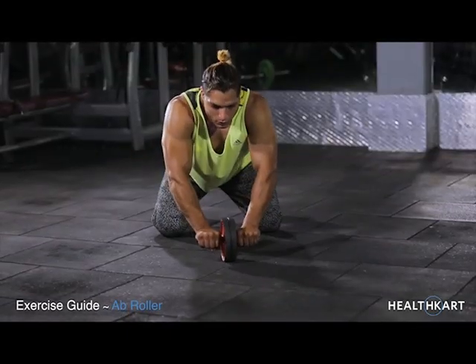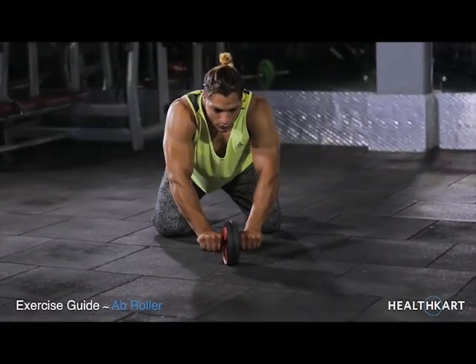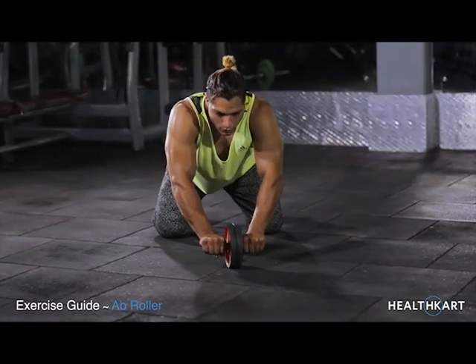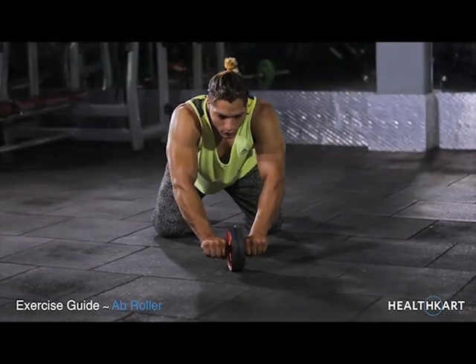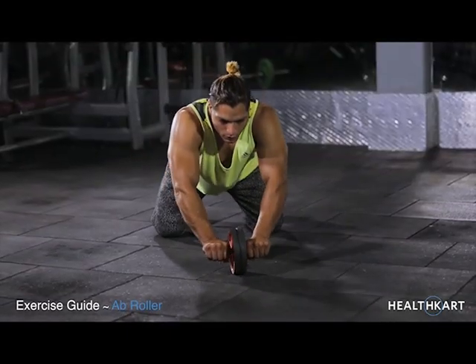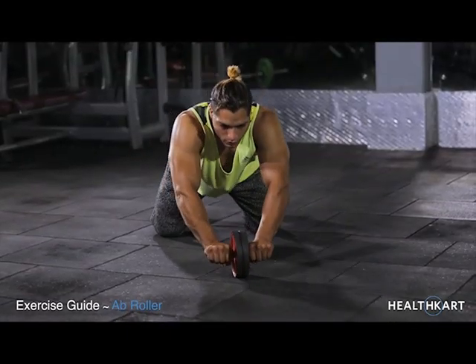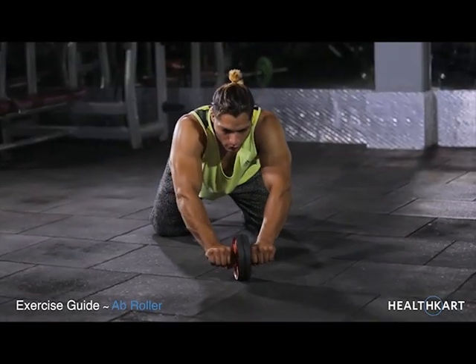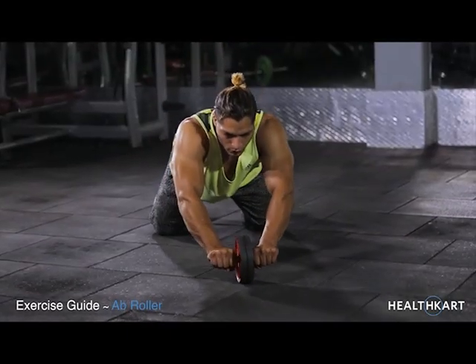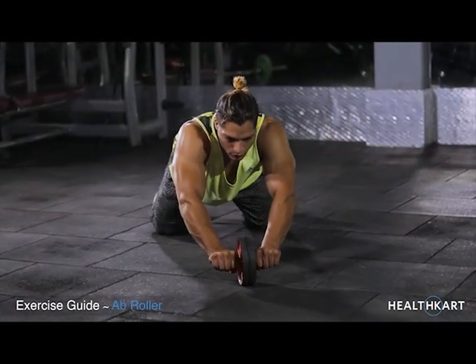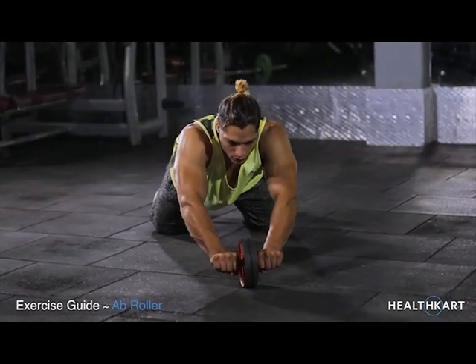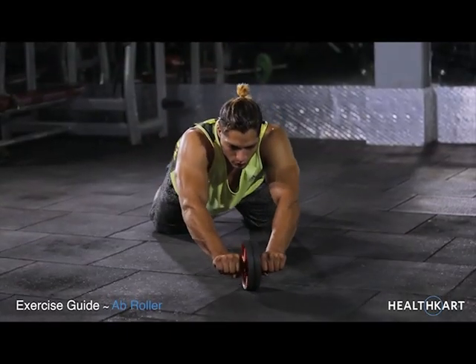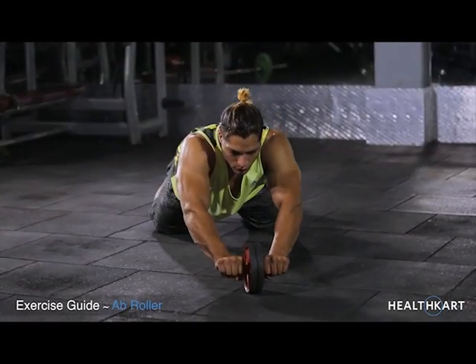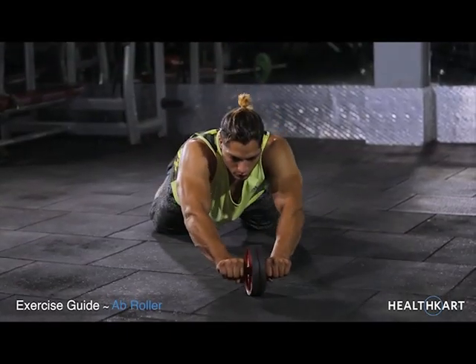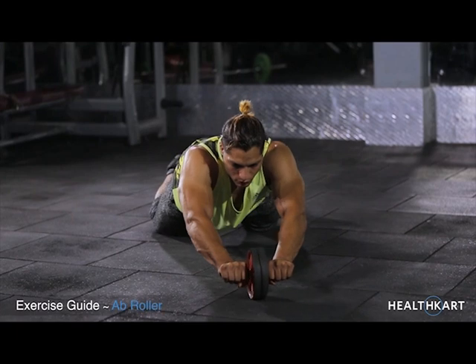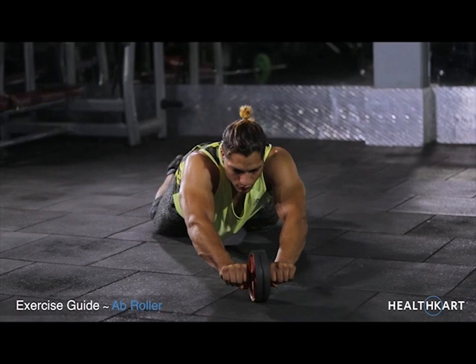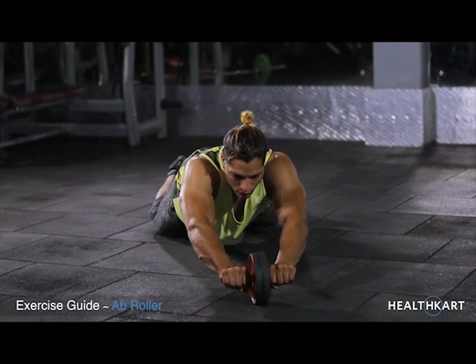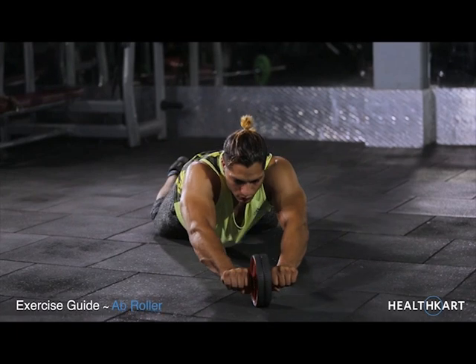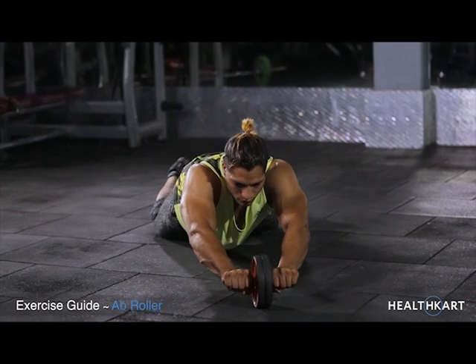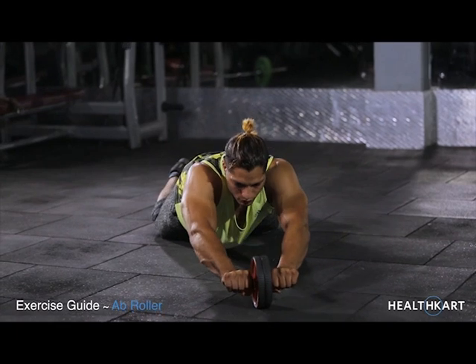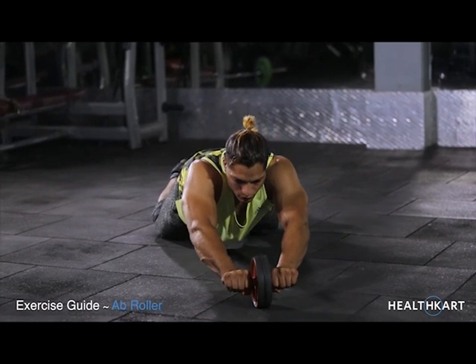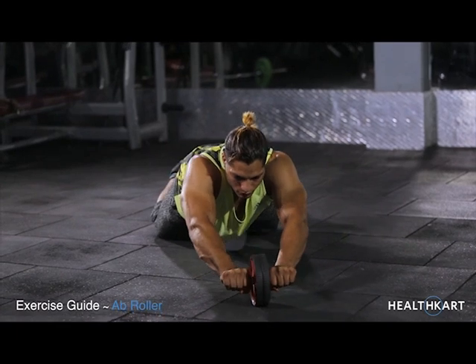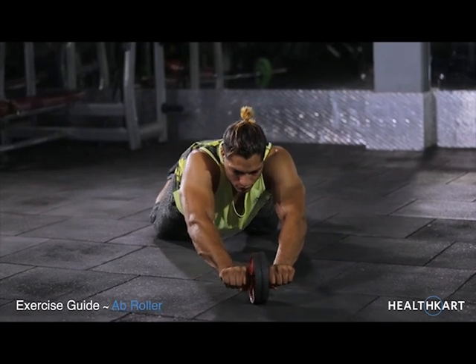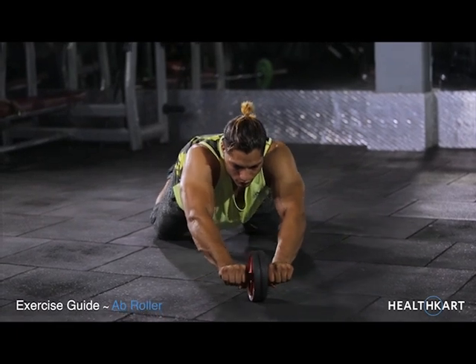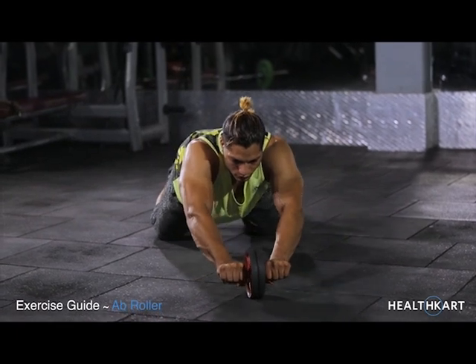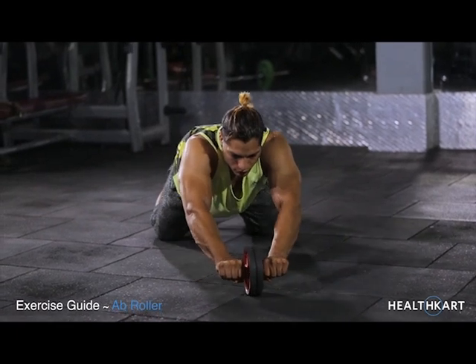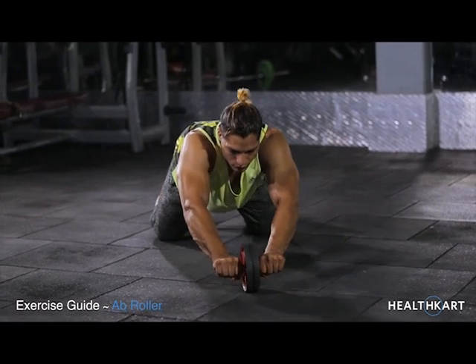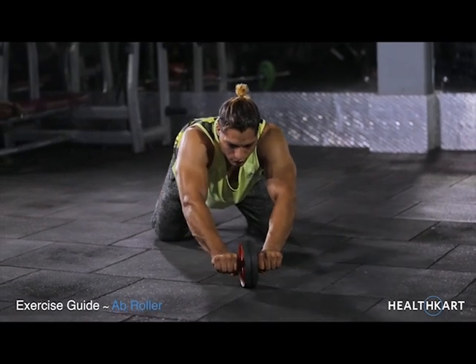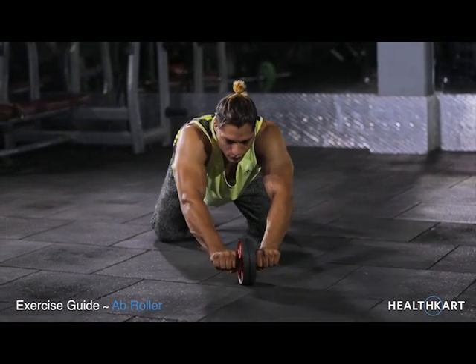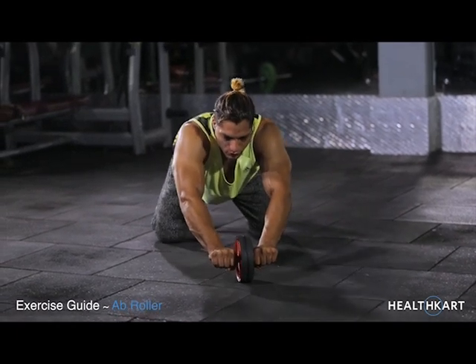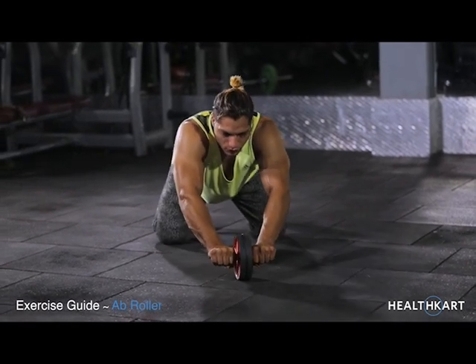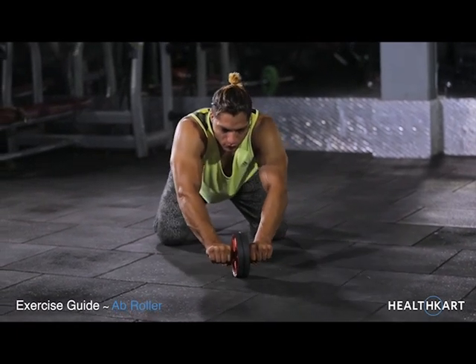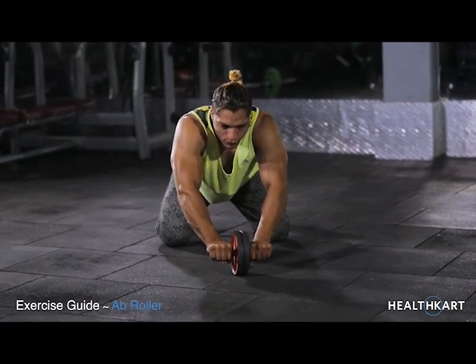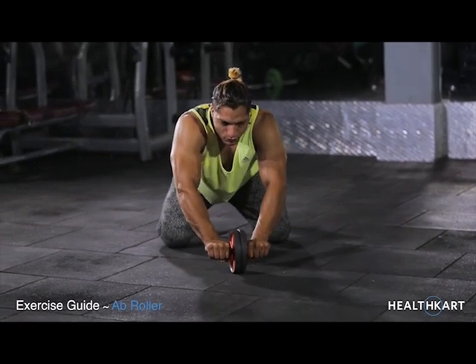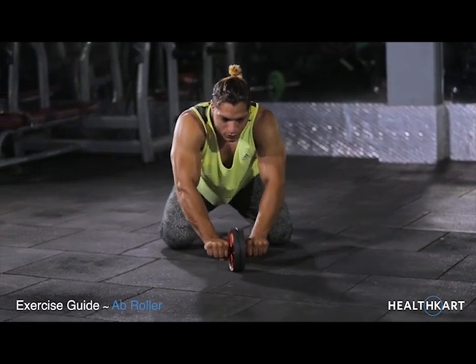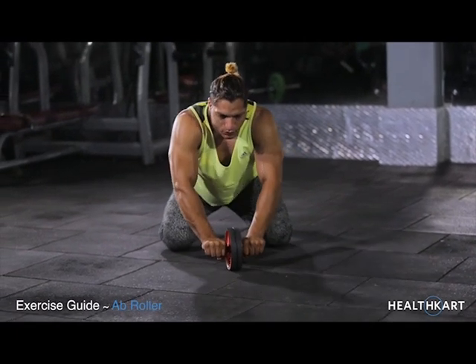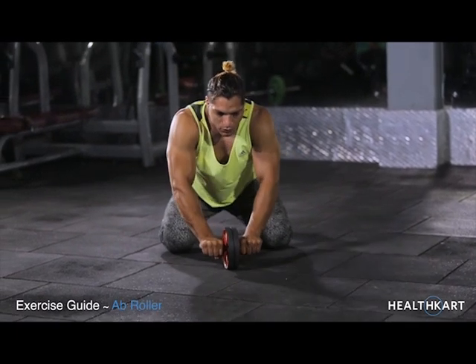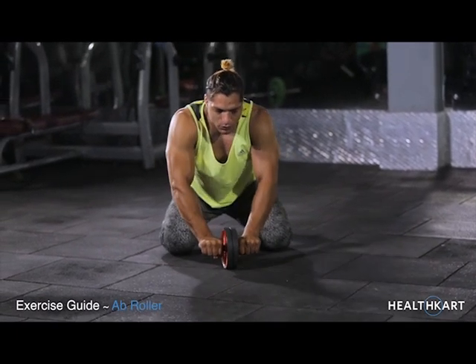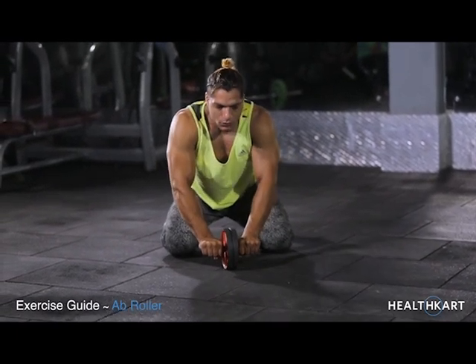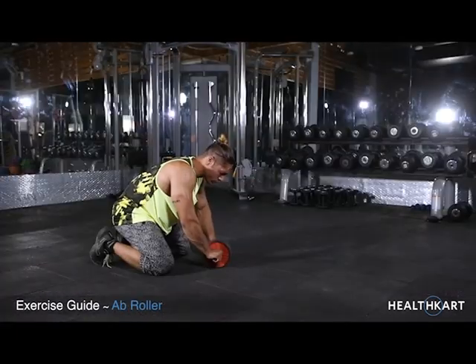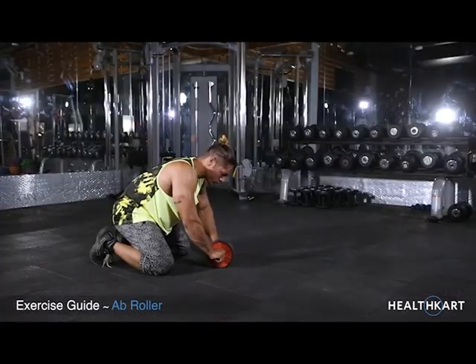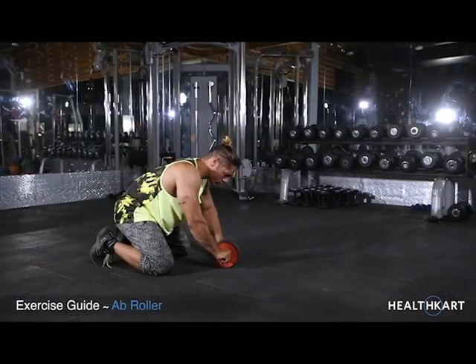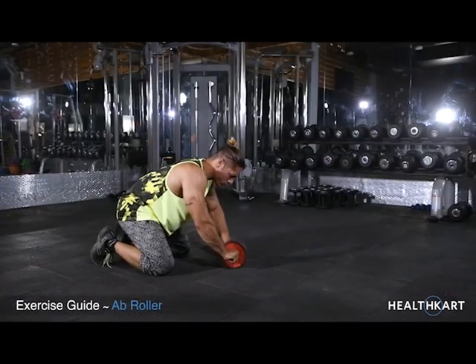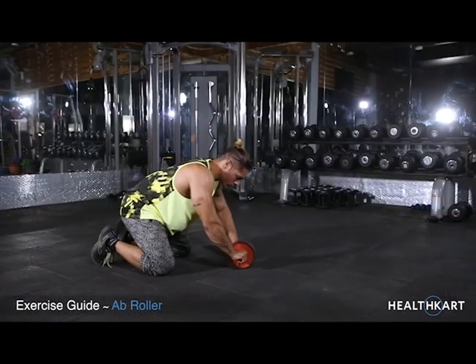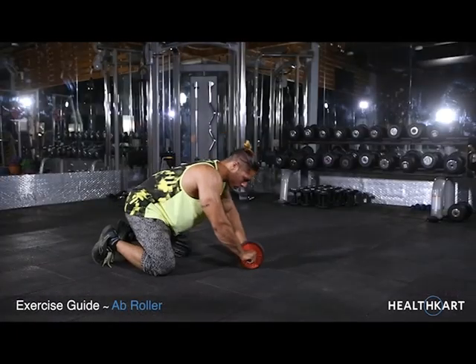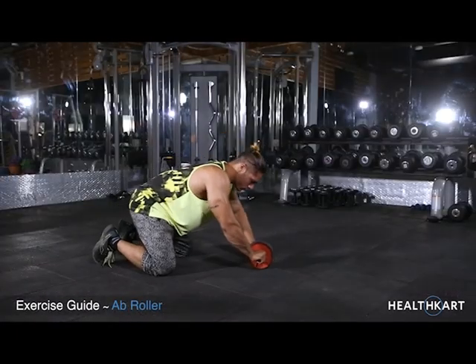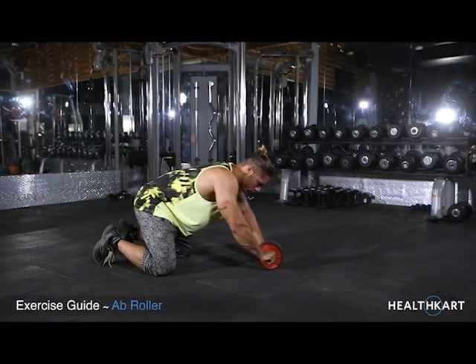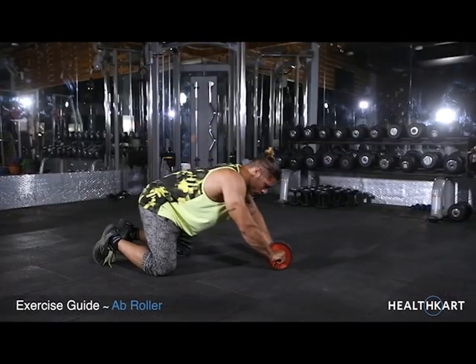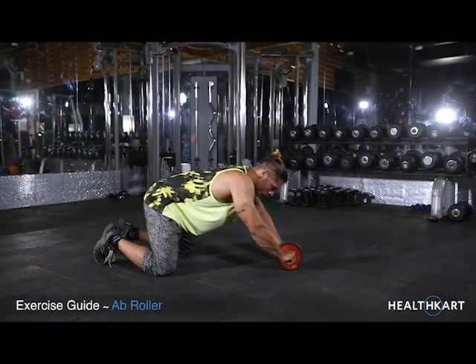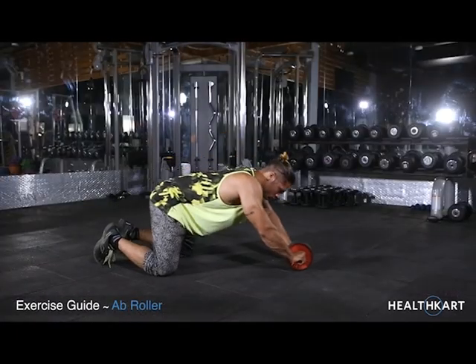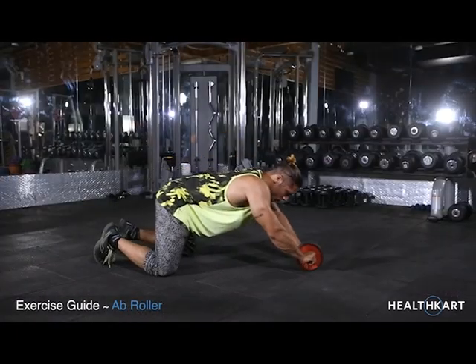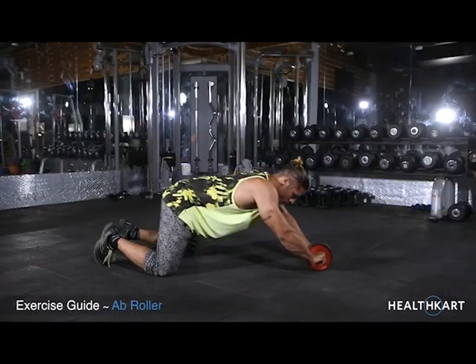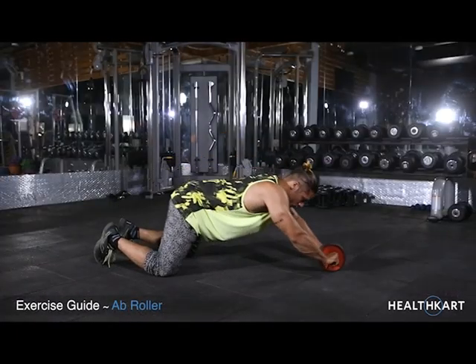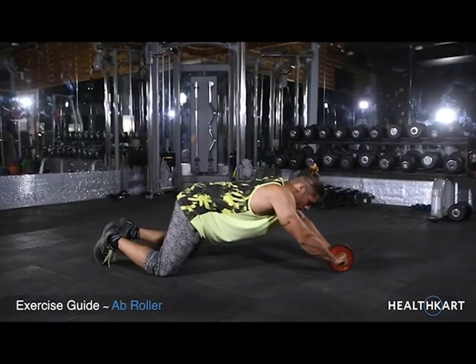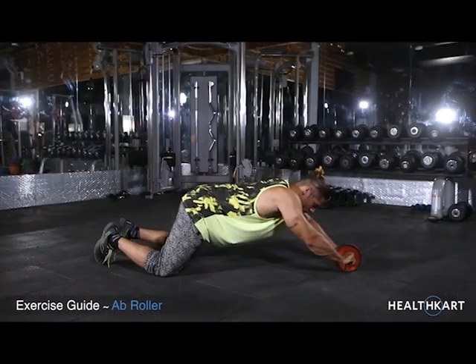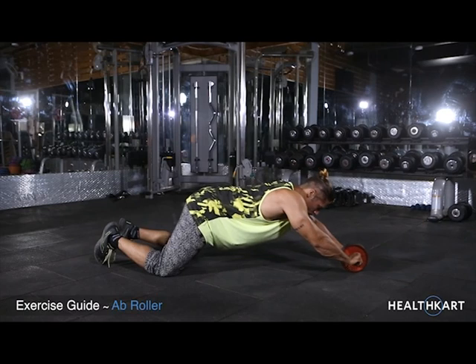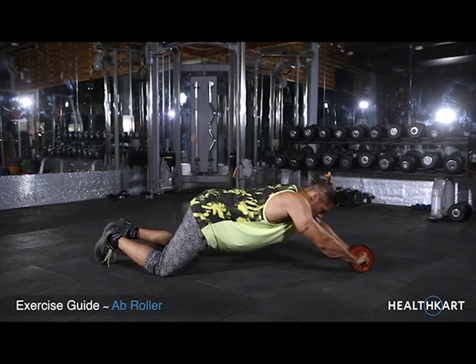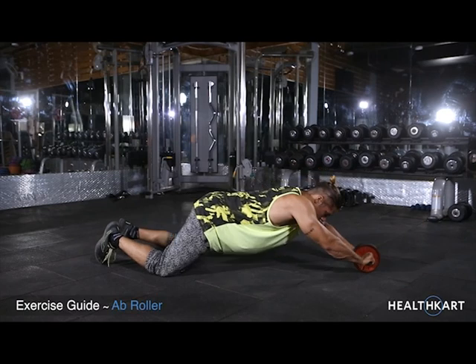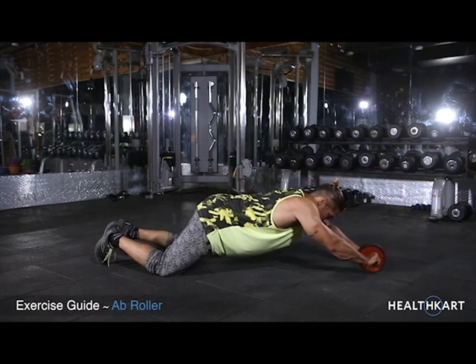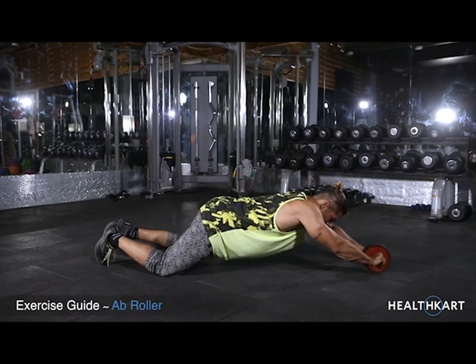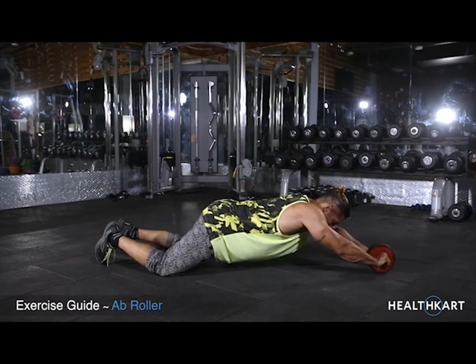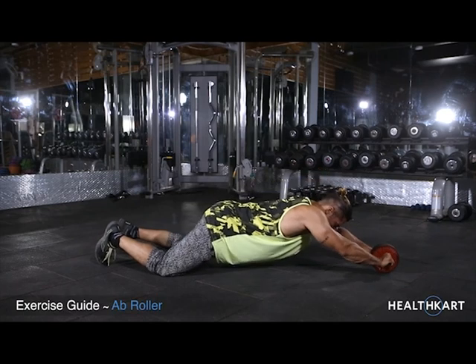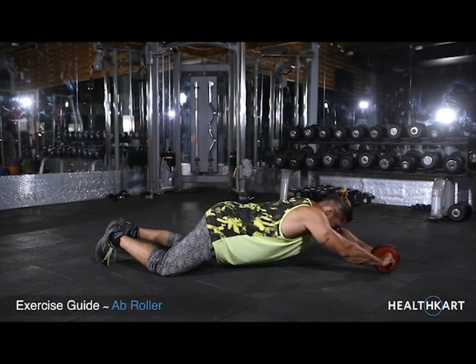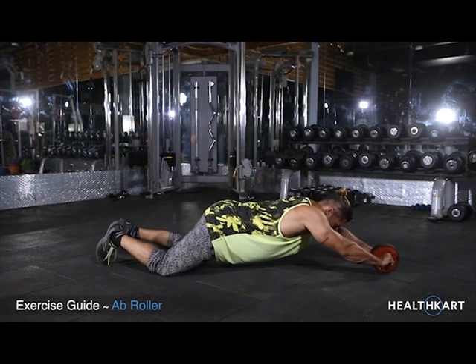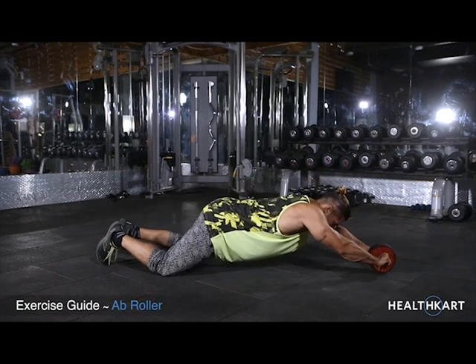After a pause at the stretched position, start pulling yourself back to the starting position as you breathe out.